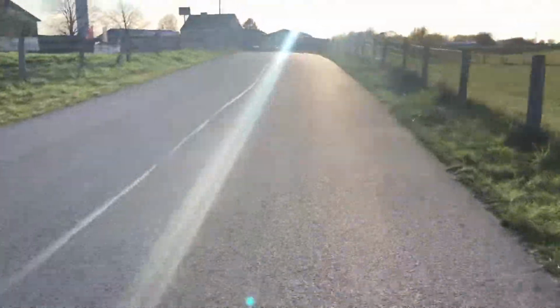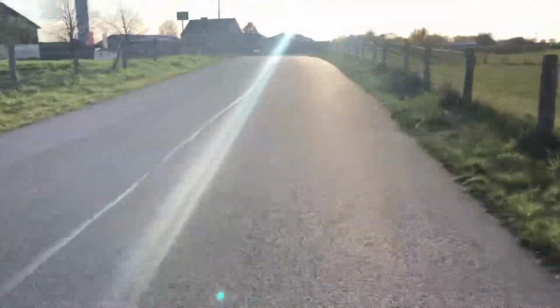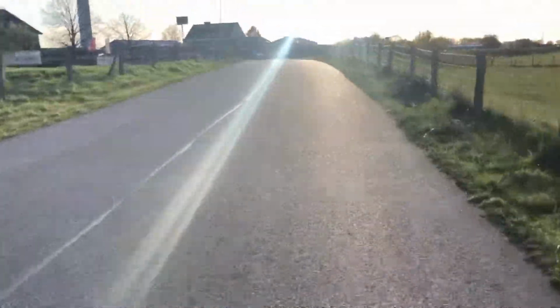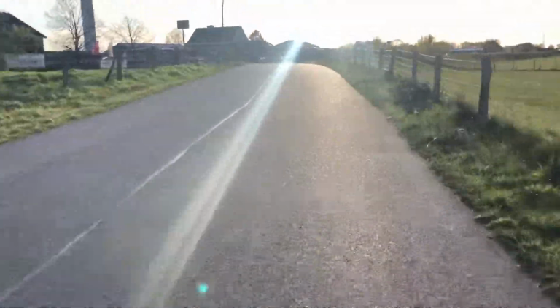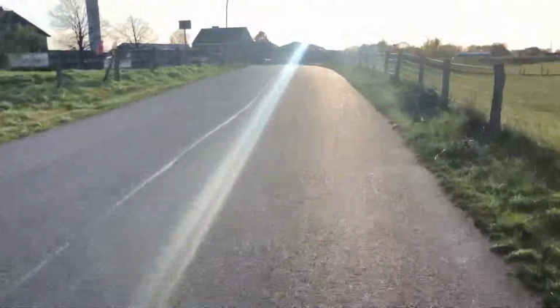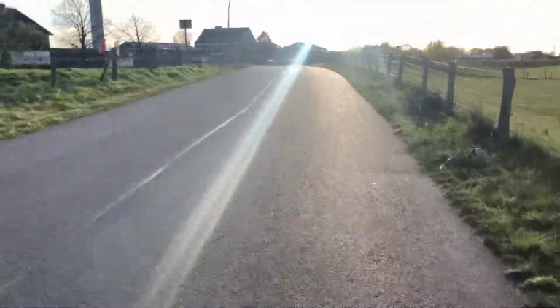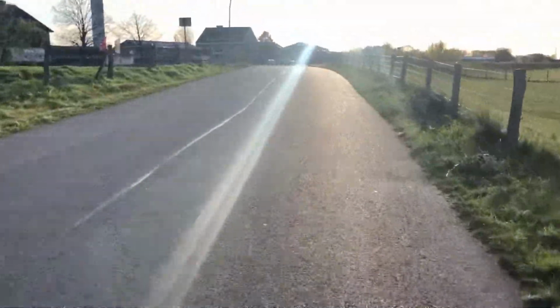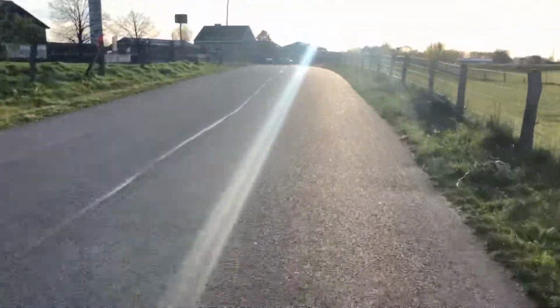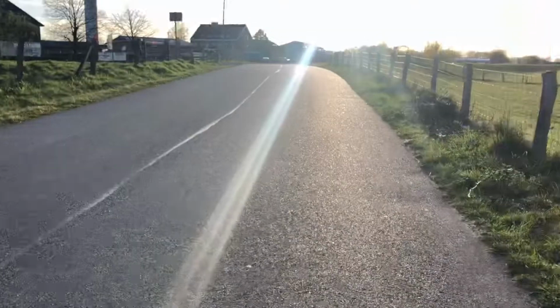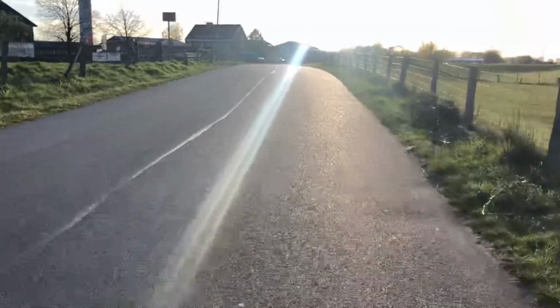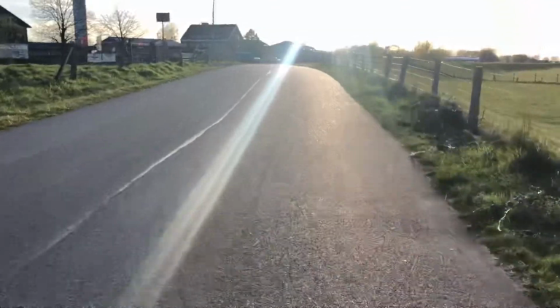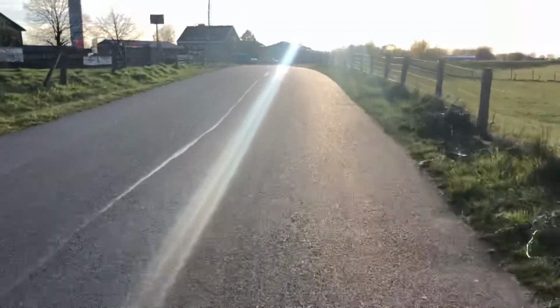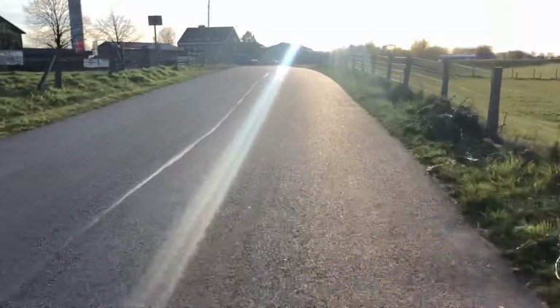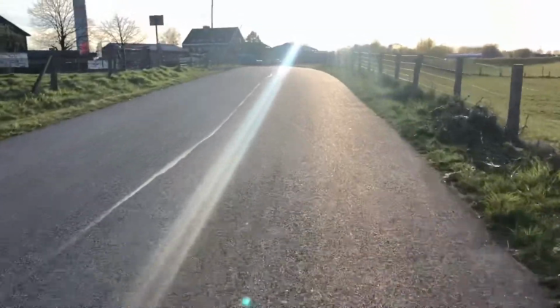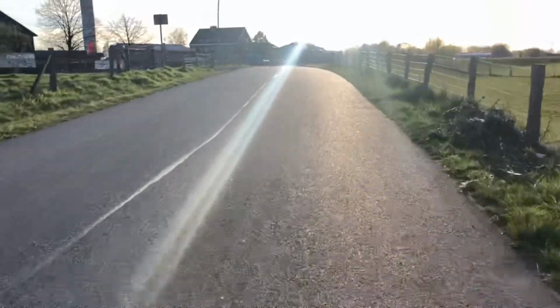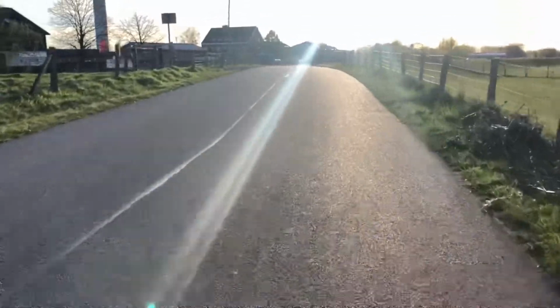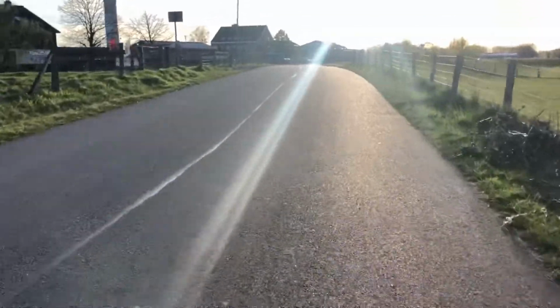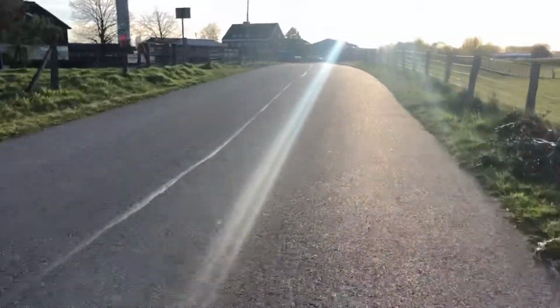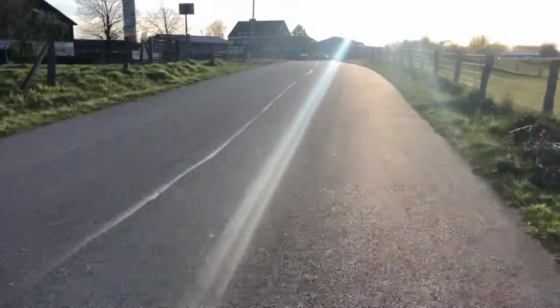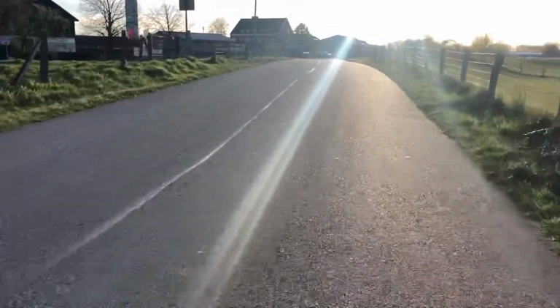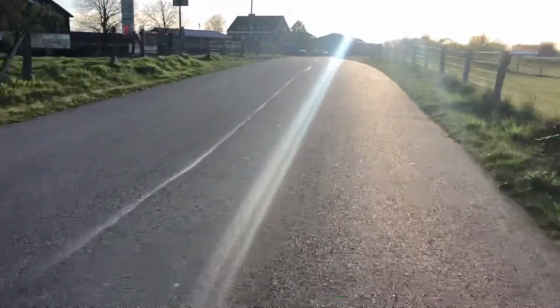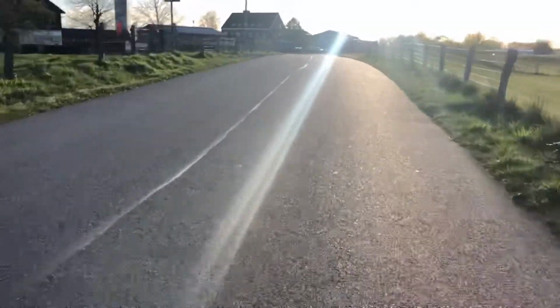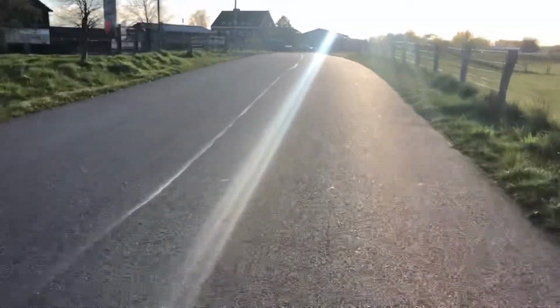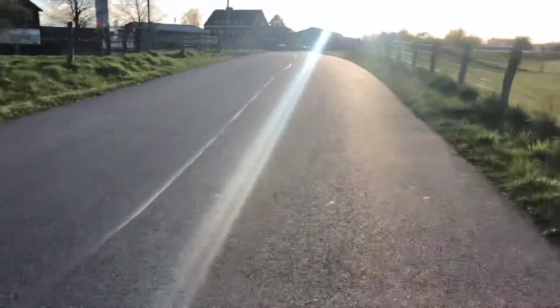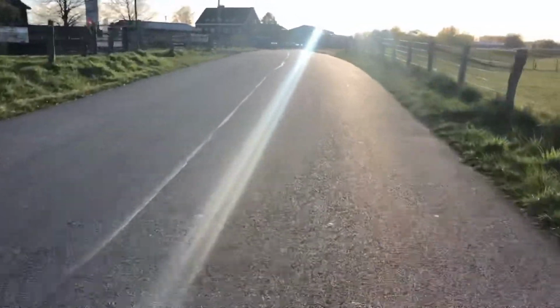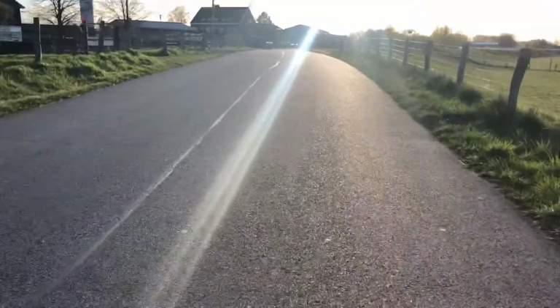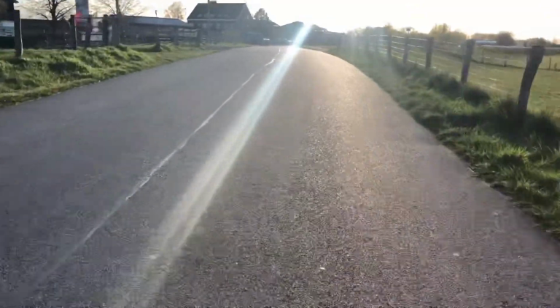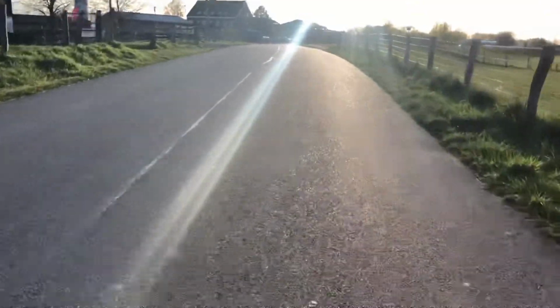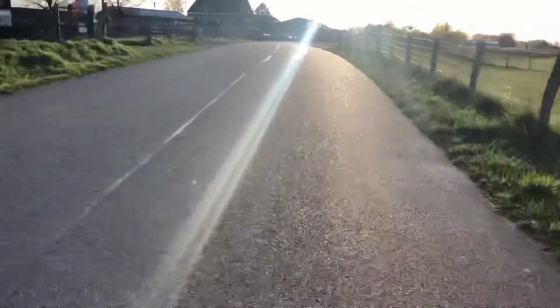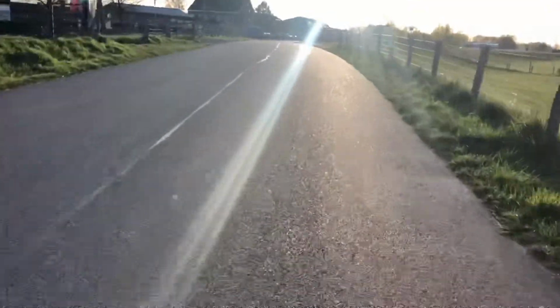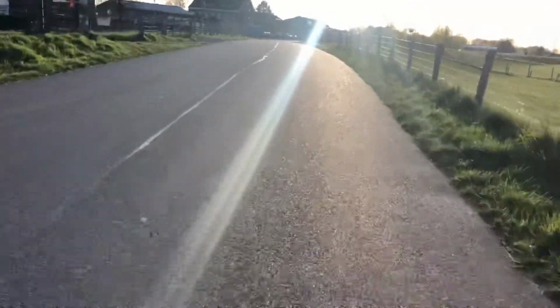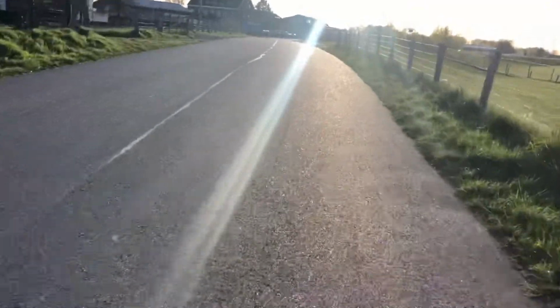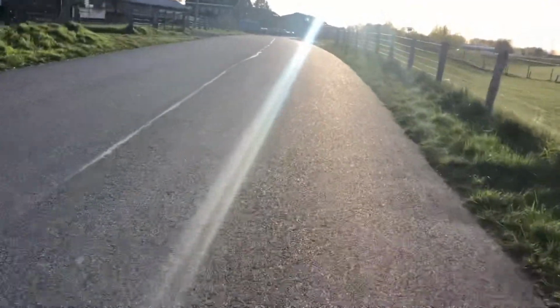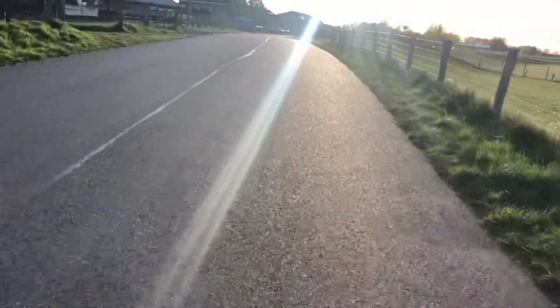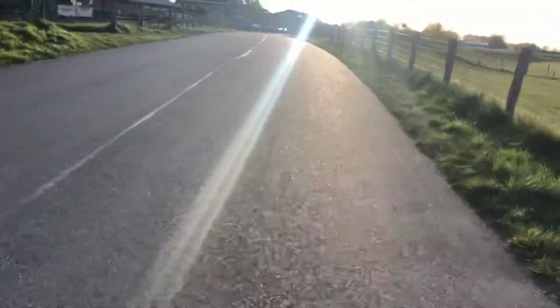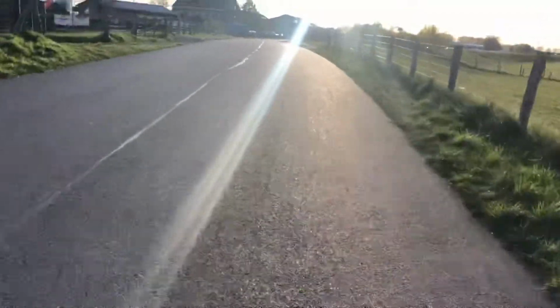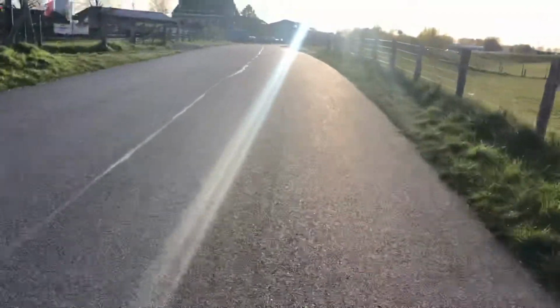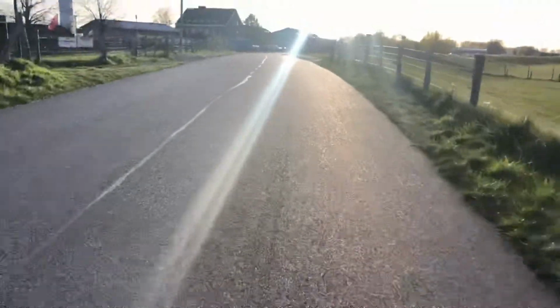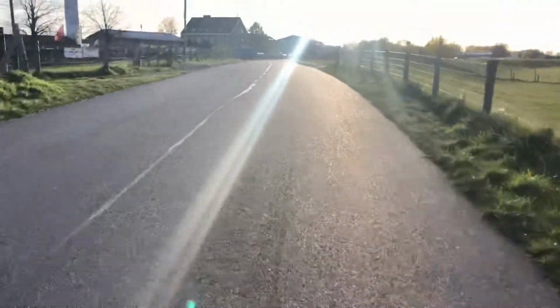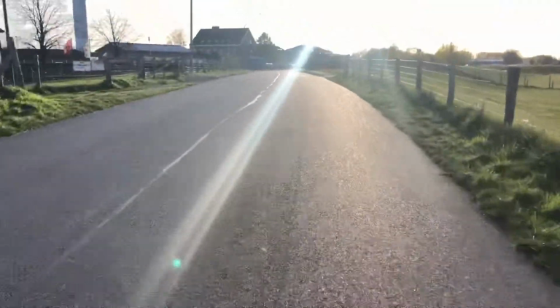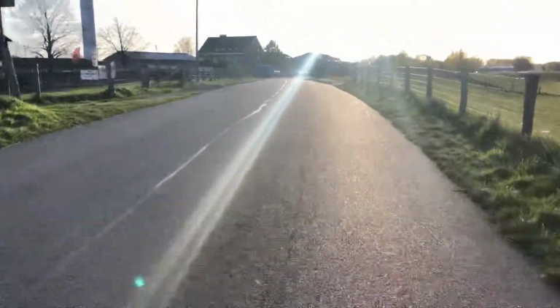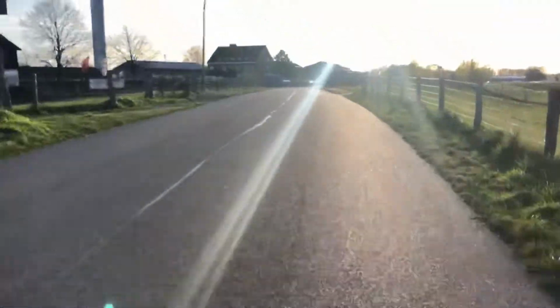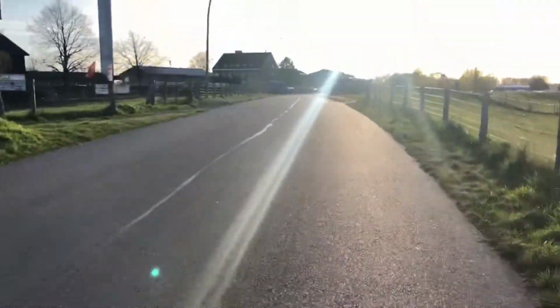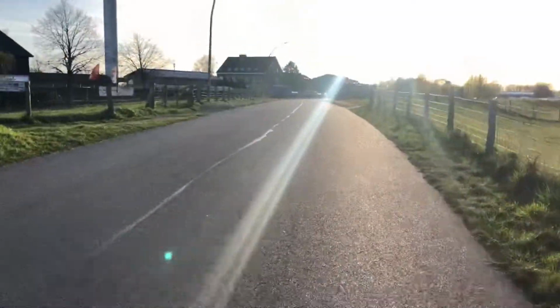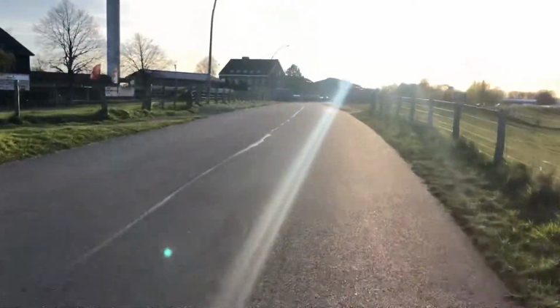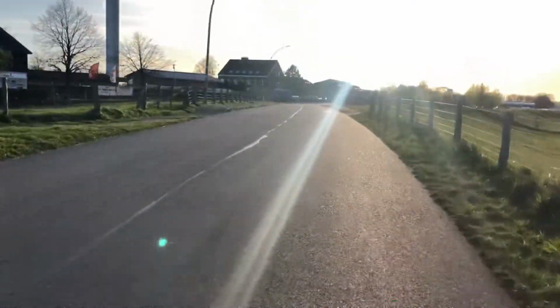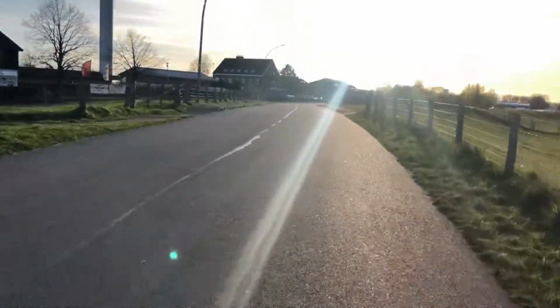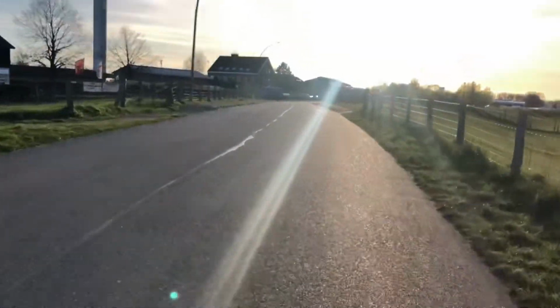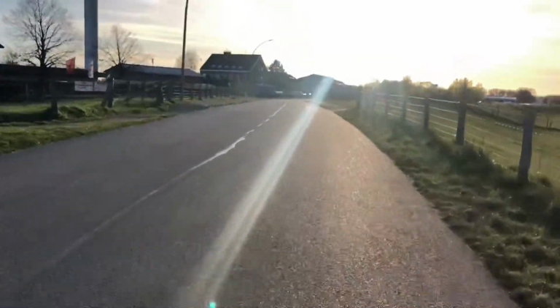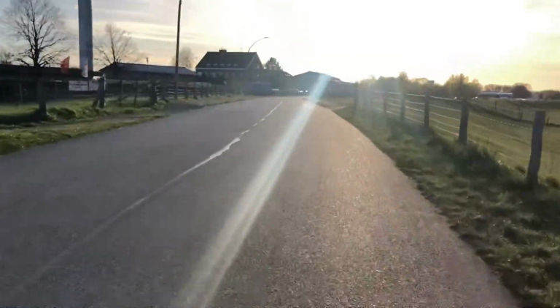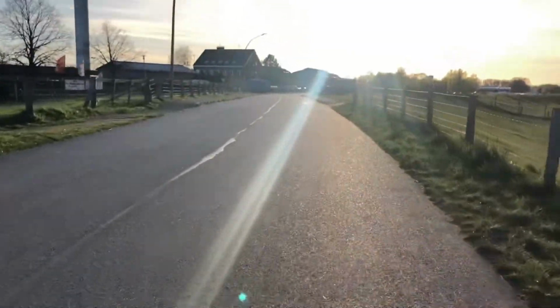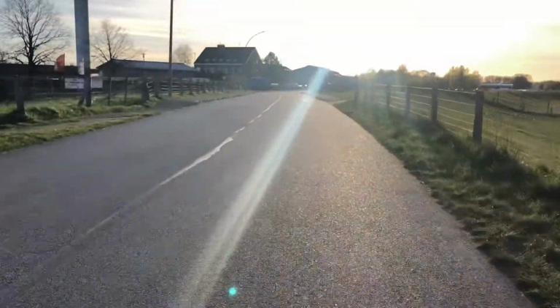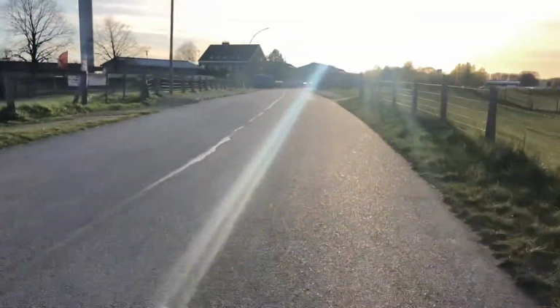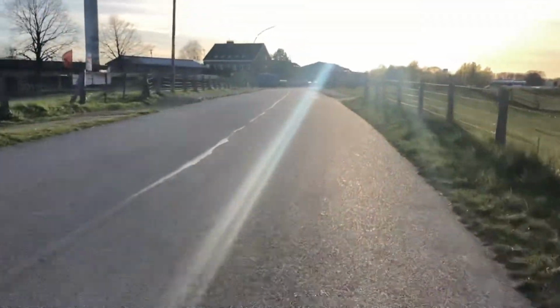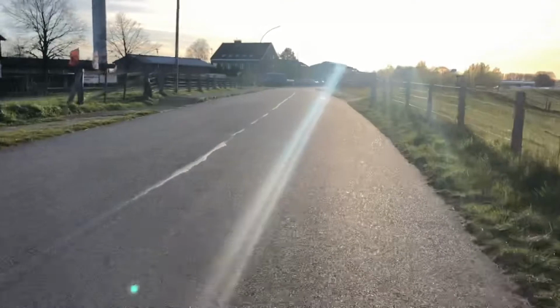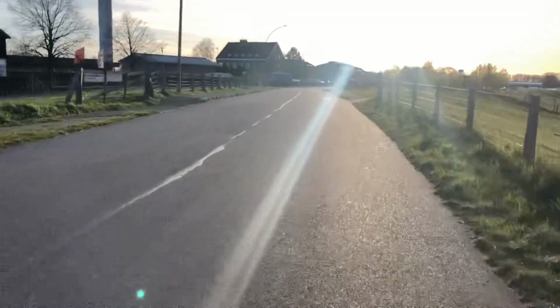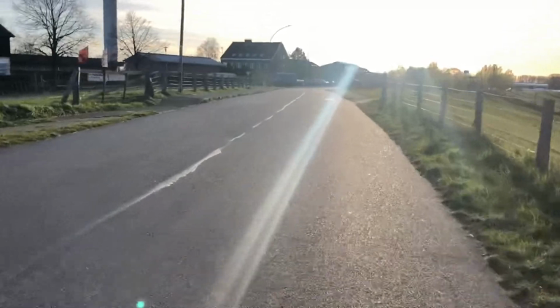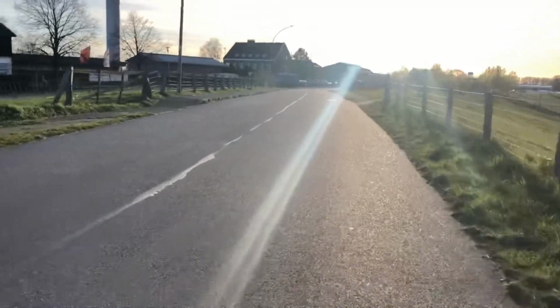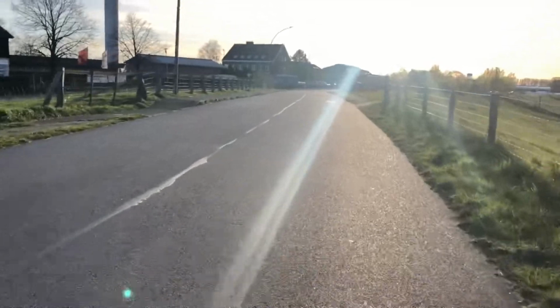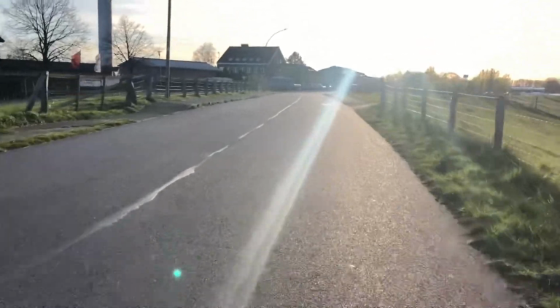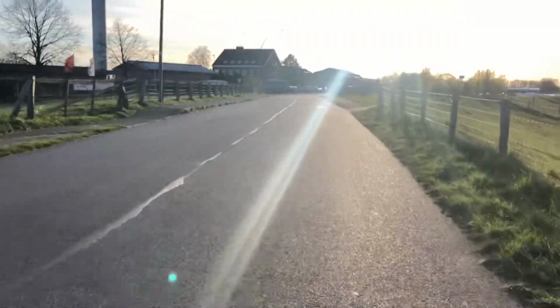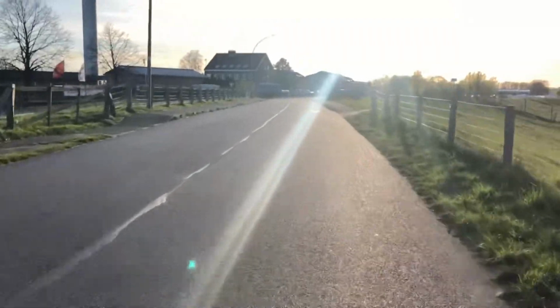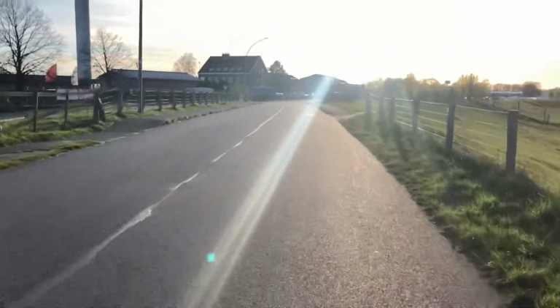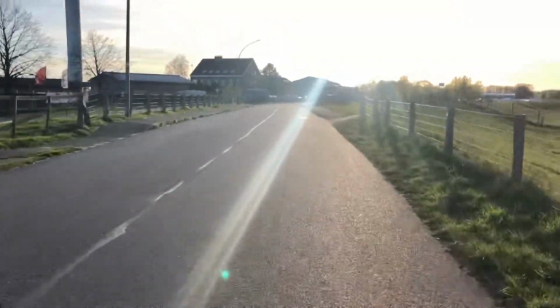The last meters of this trip up into the sun. Very nice, very nice.